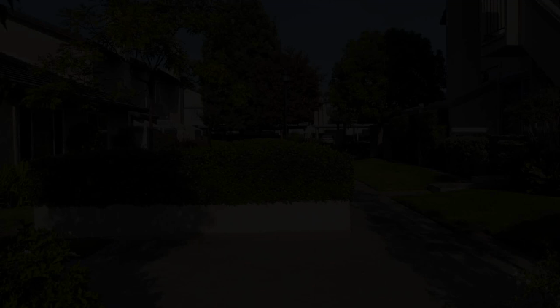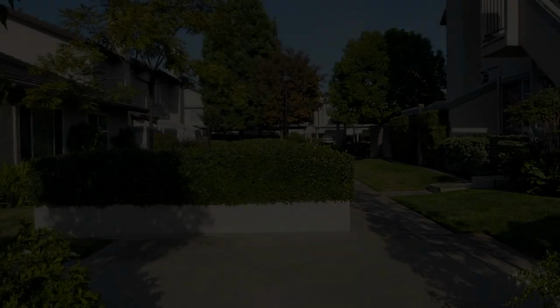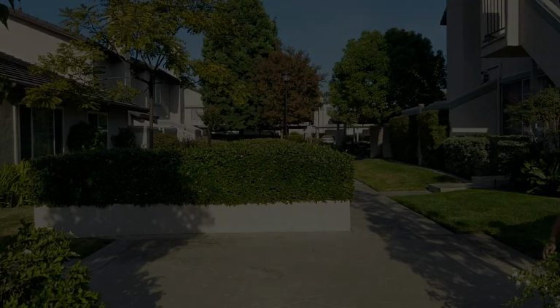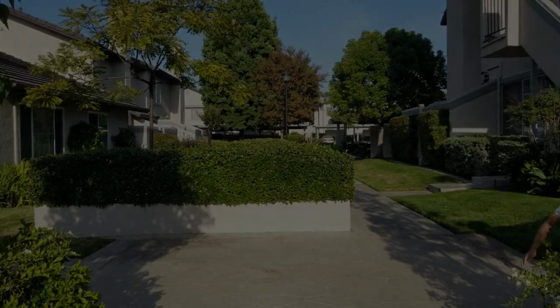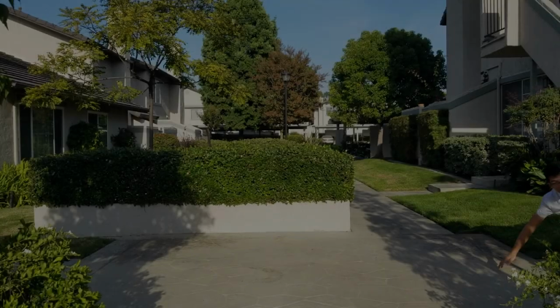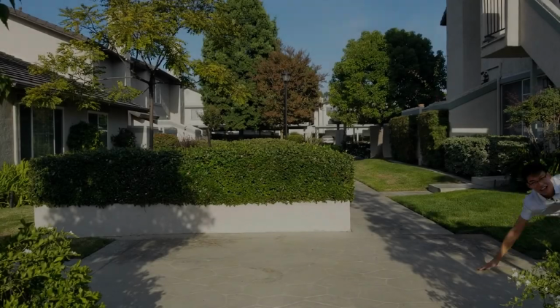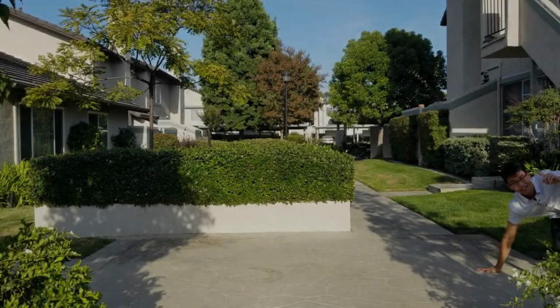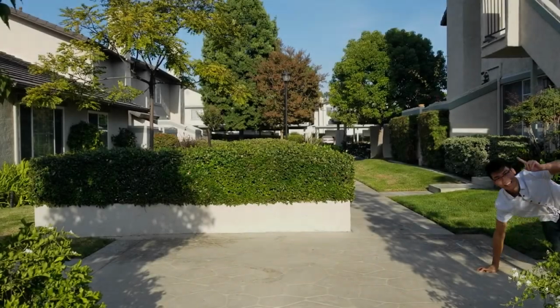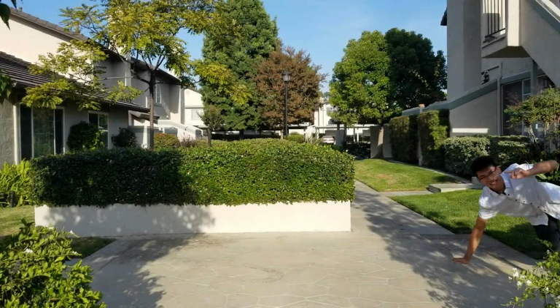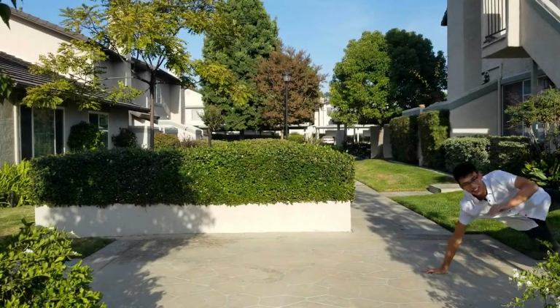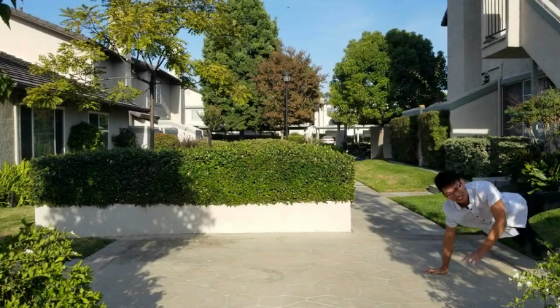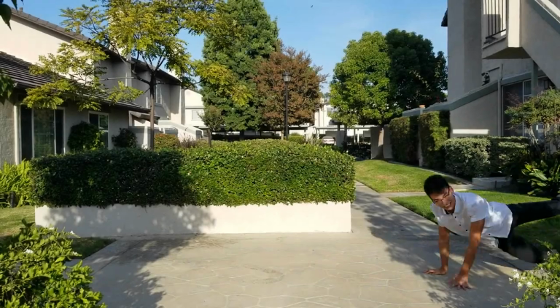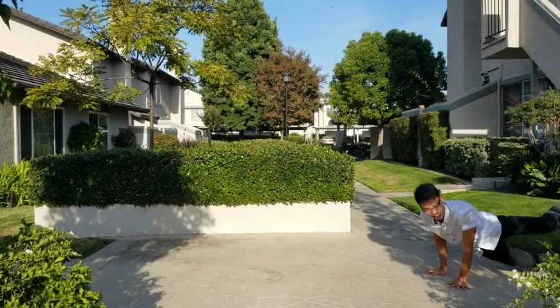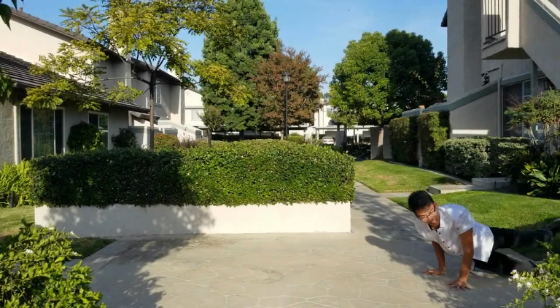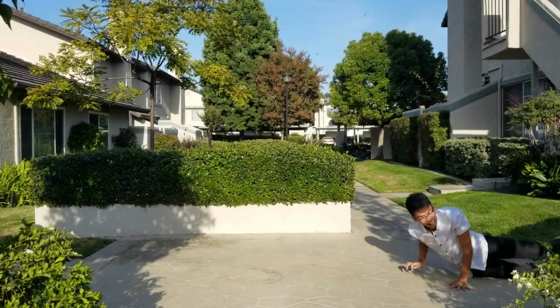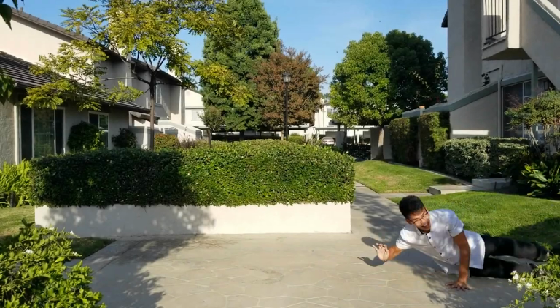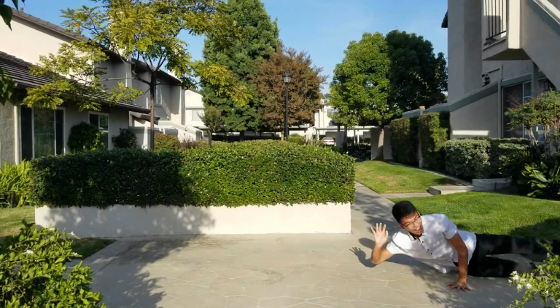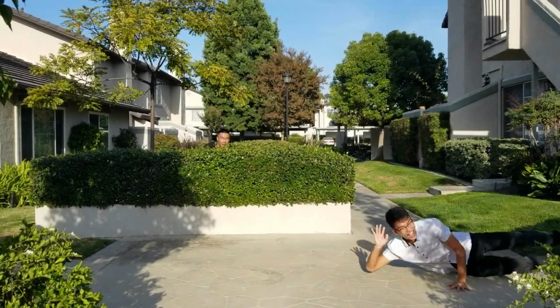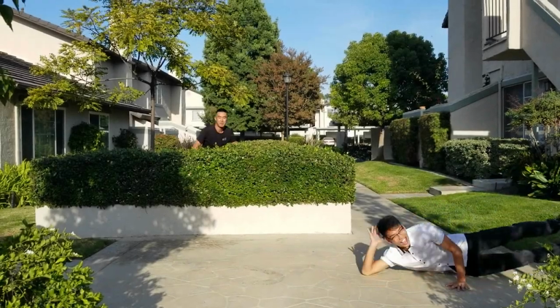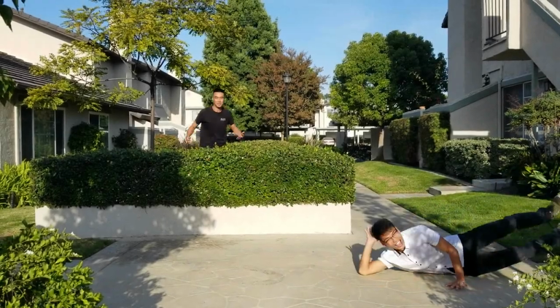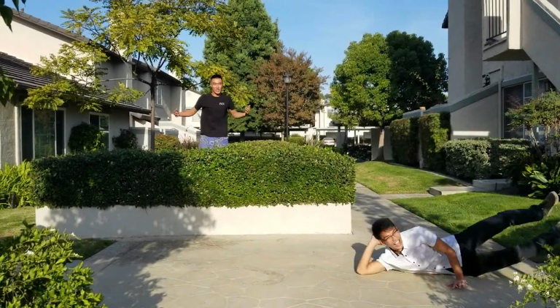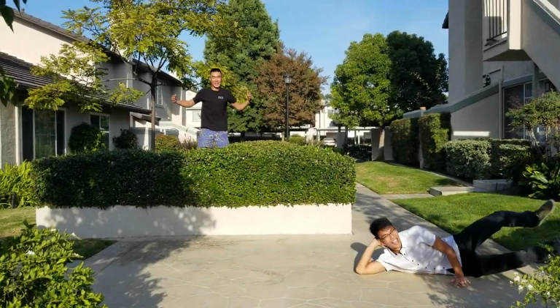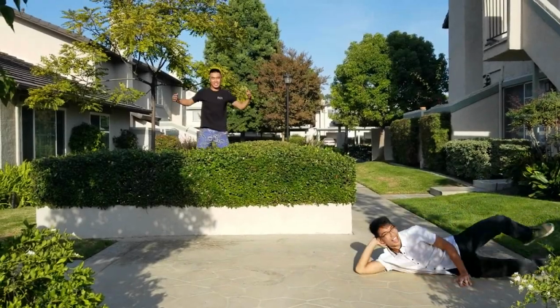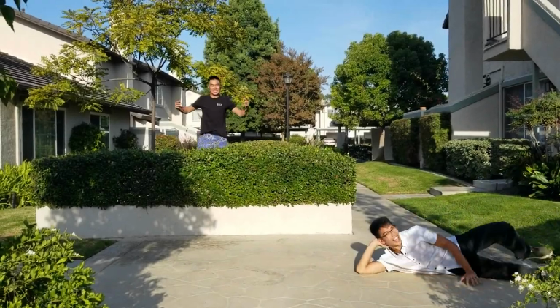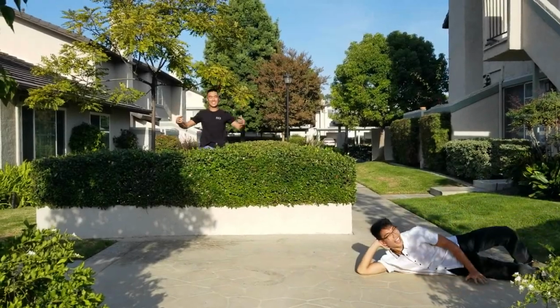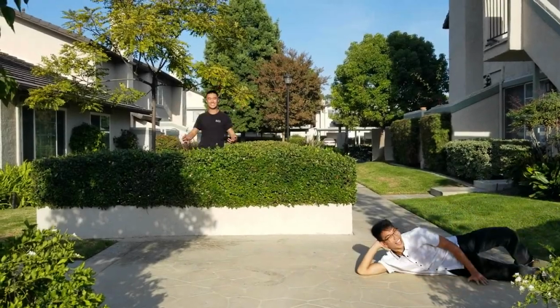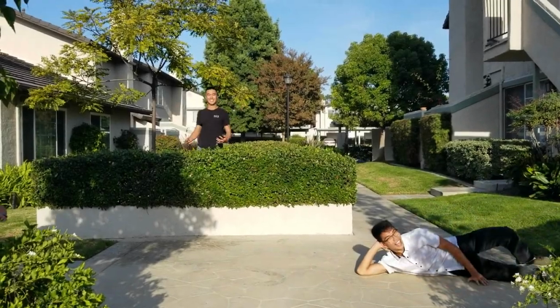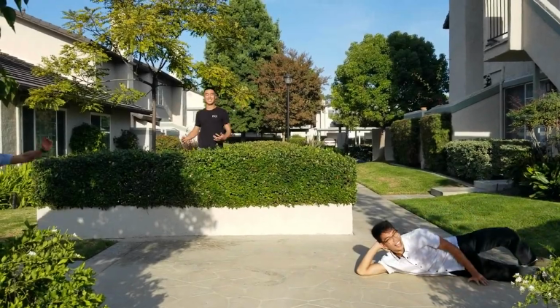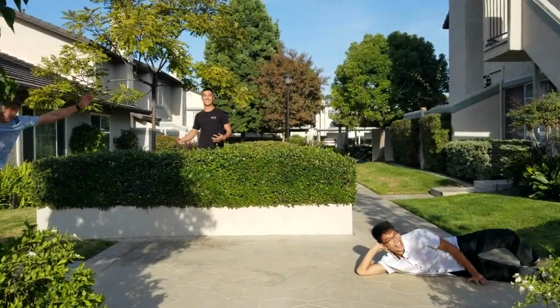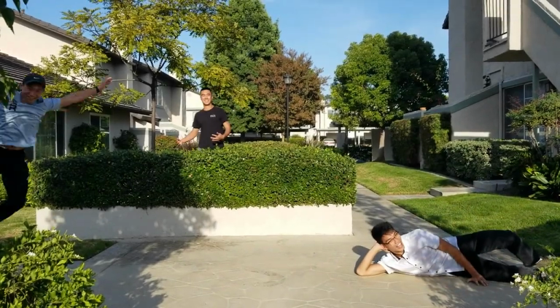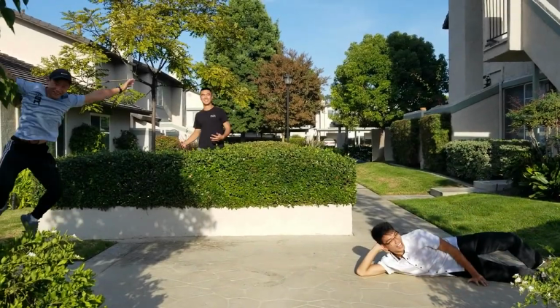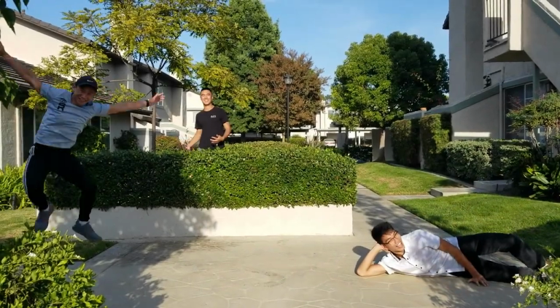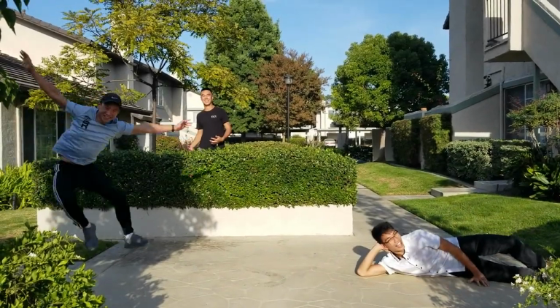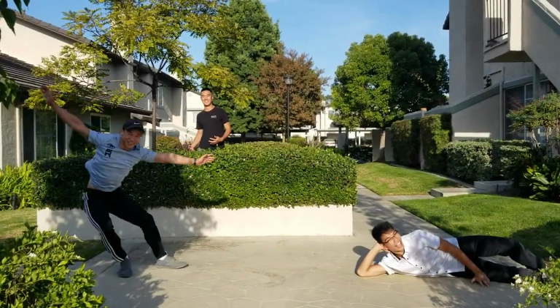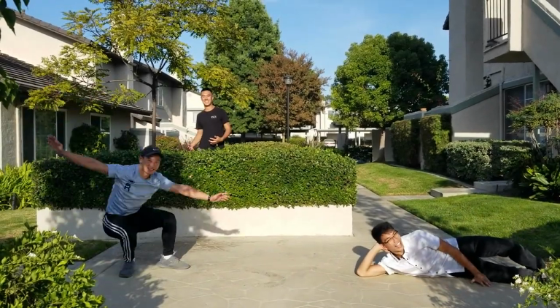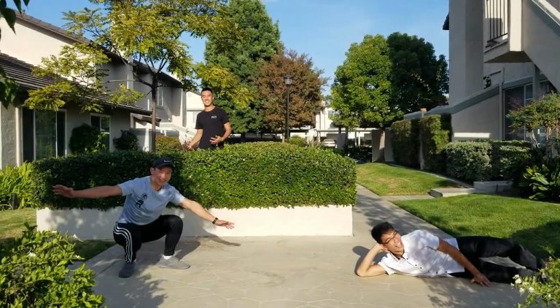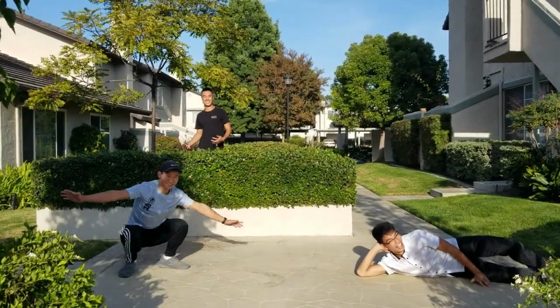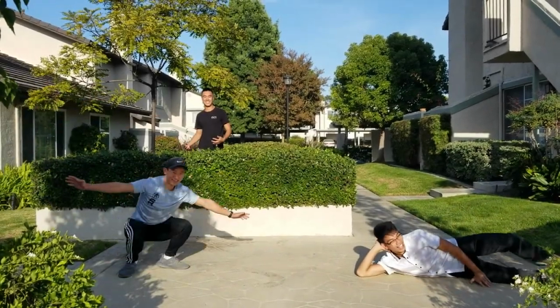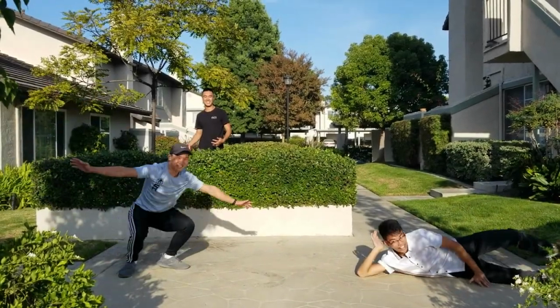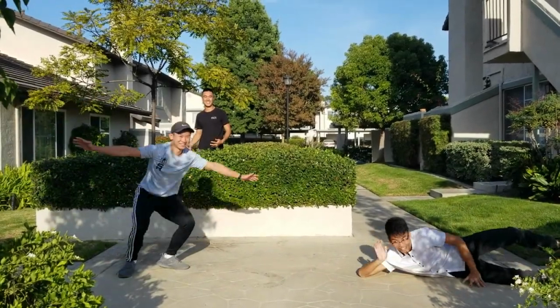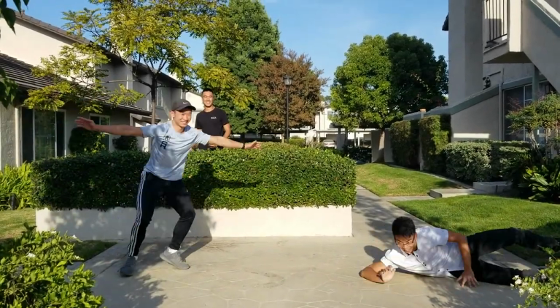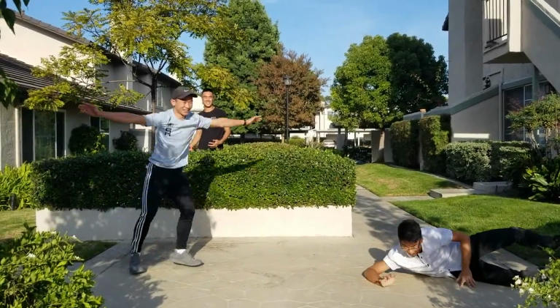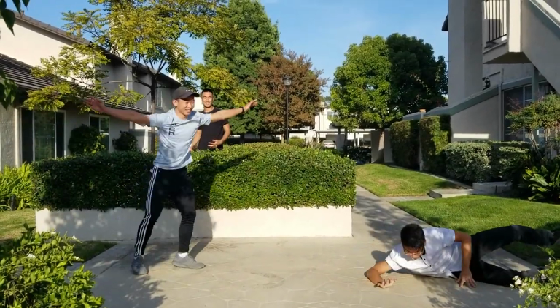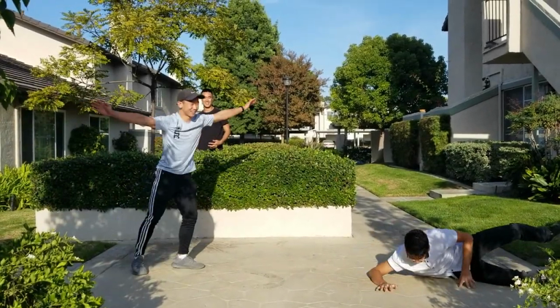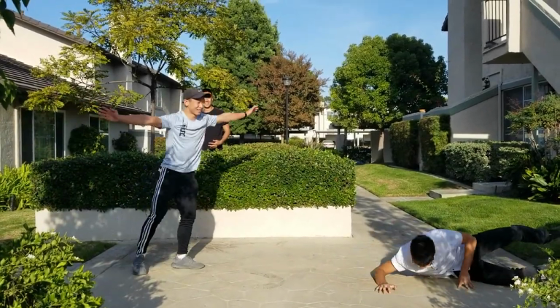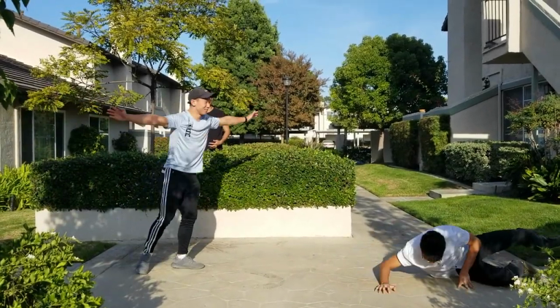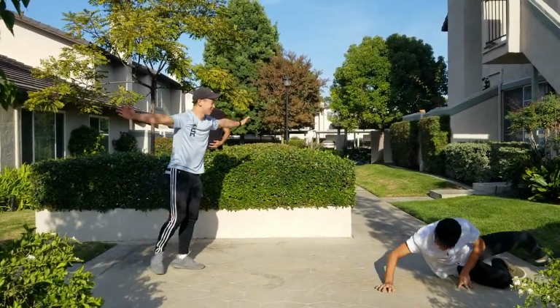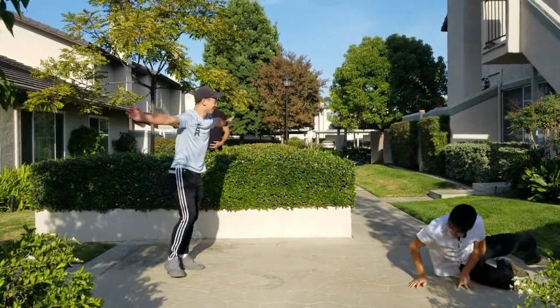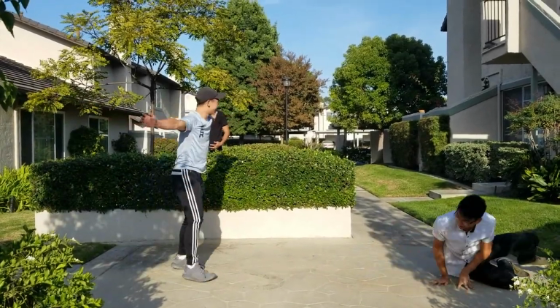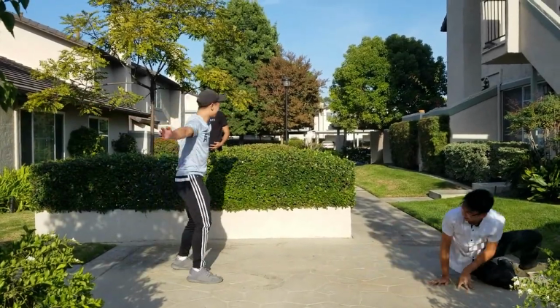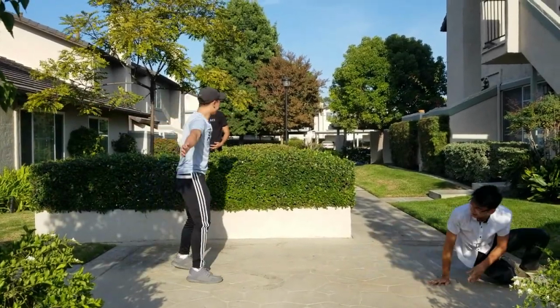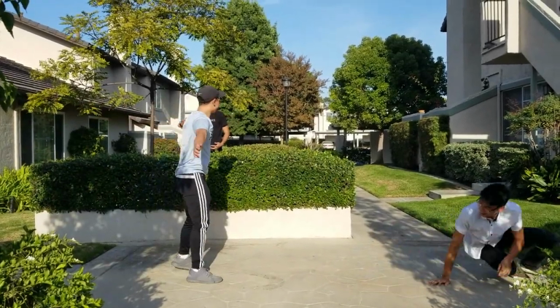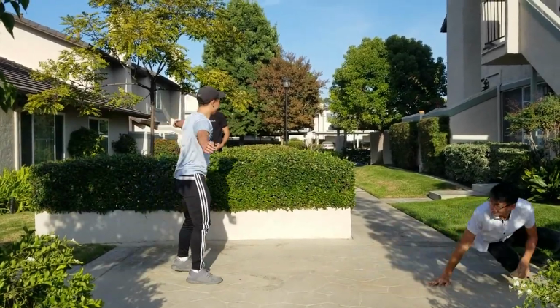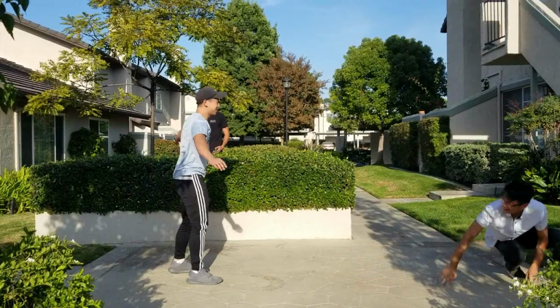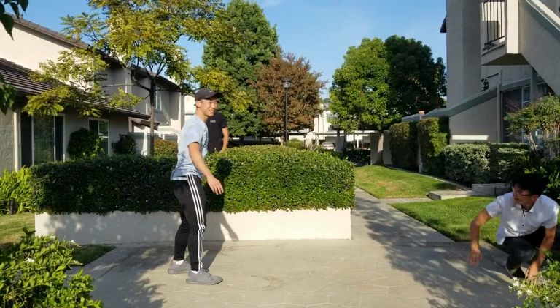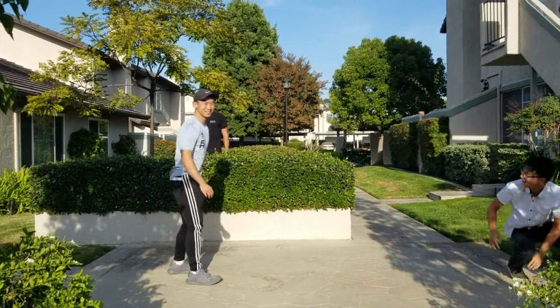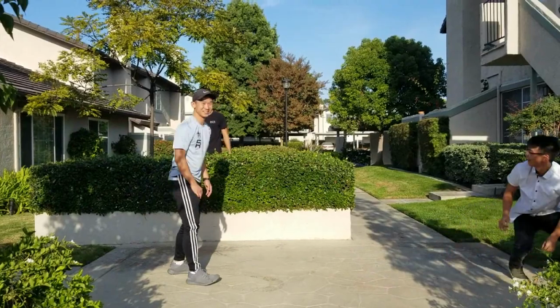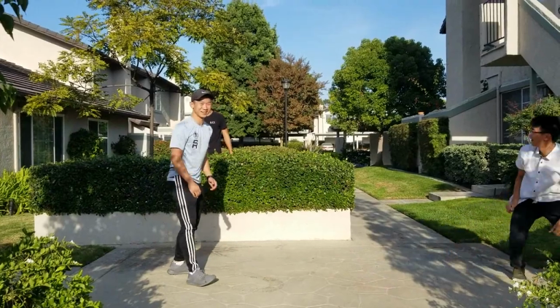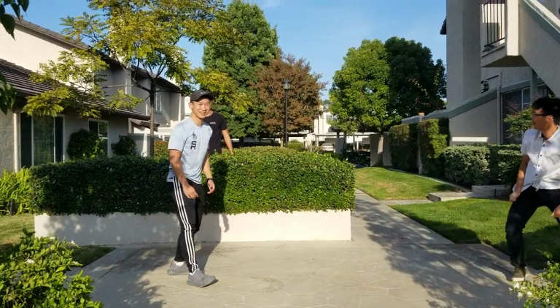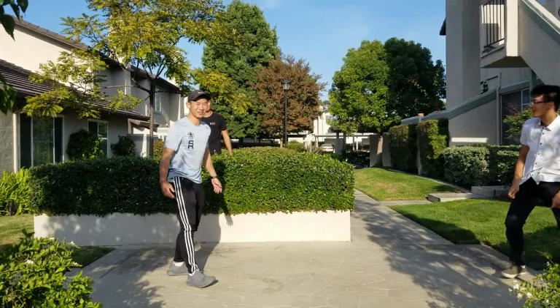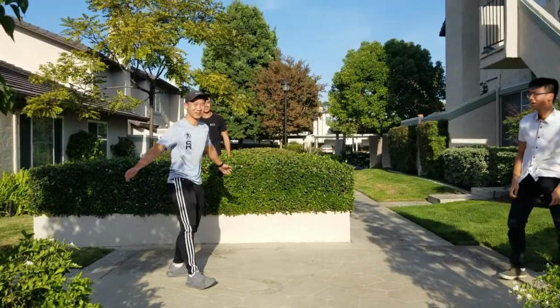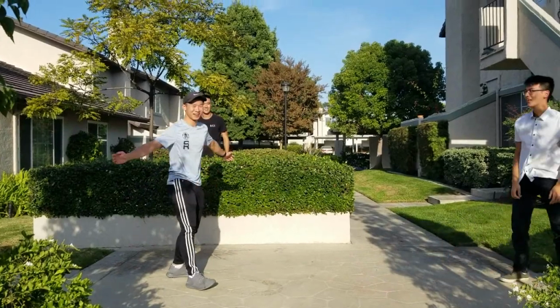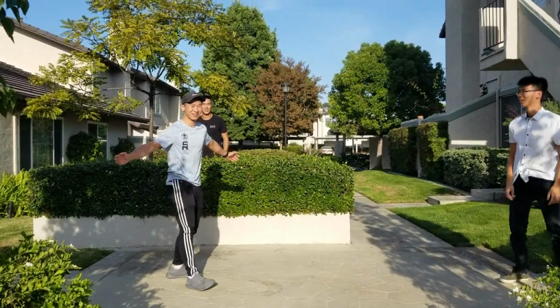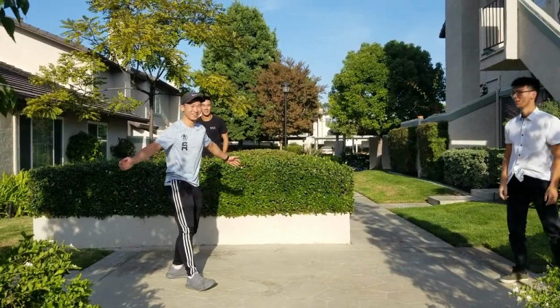I'm Anton. I'm Sean. And I'm Andrew. And together we are going to teach you how to paddle.